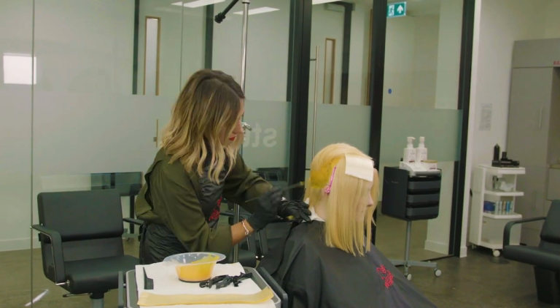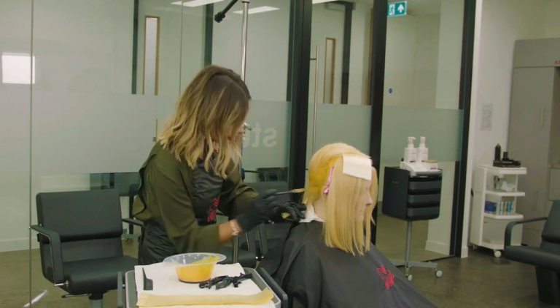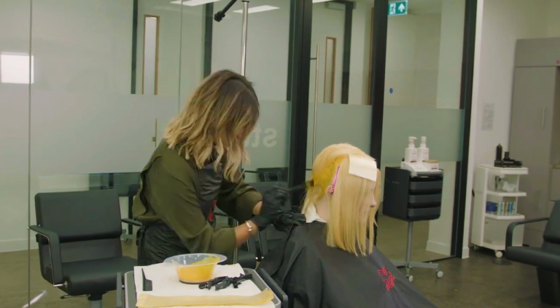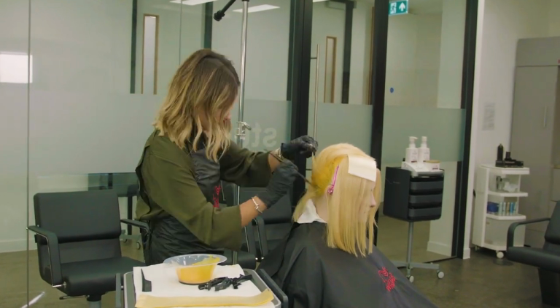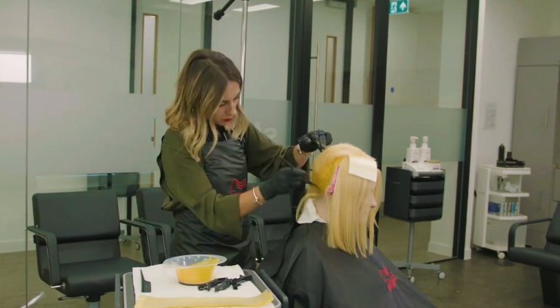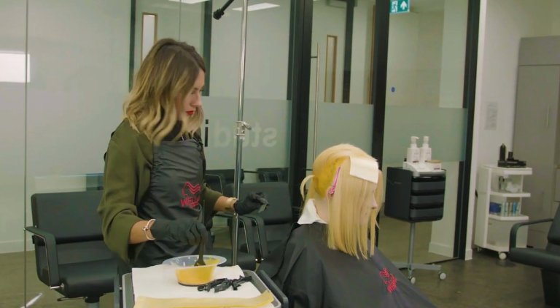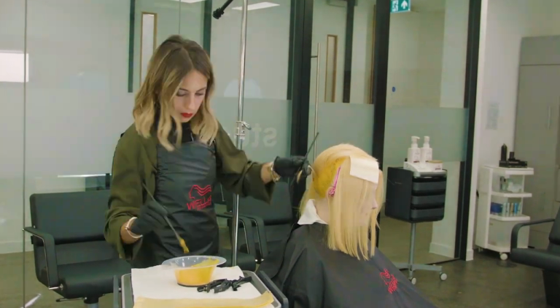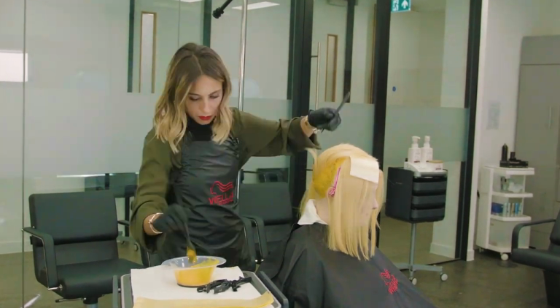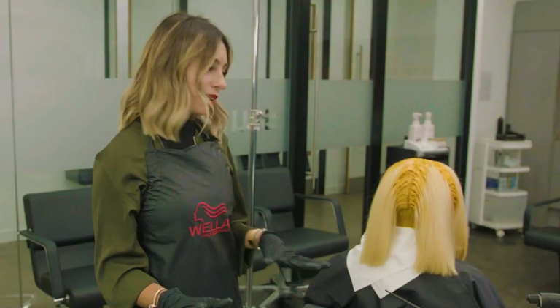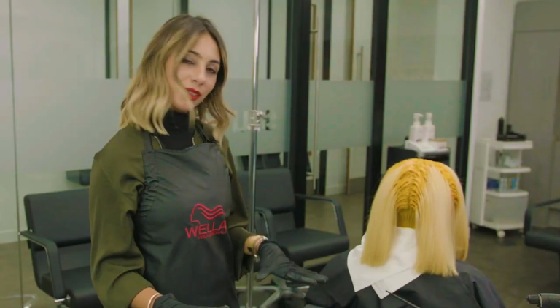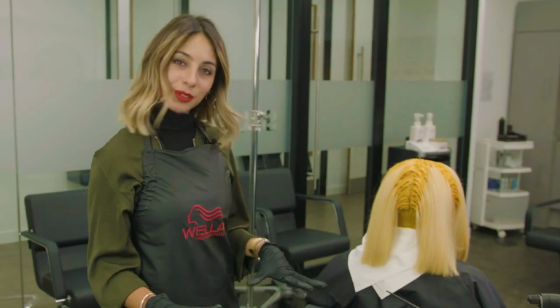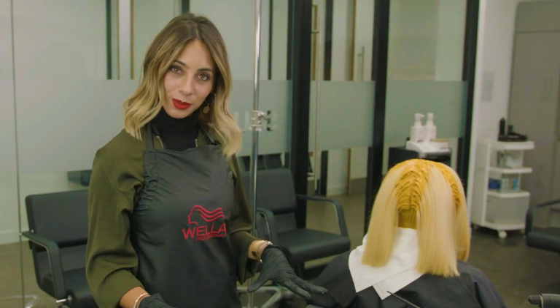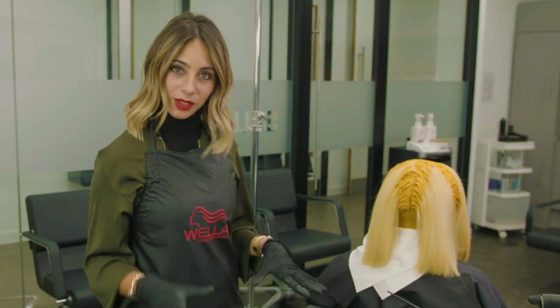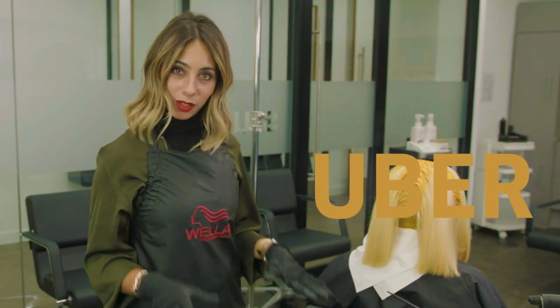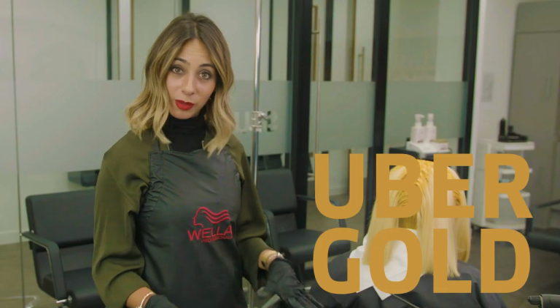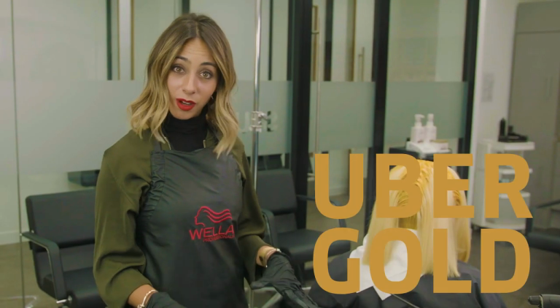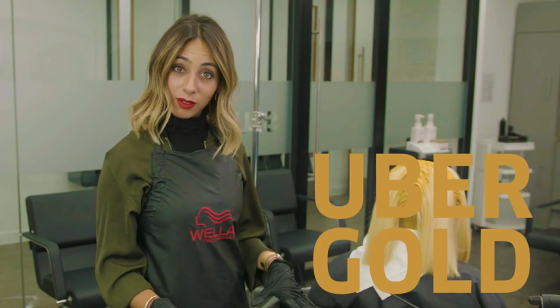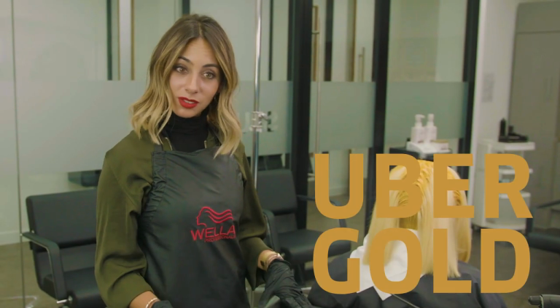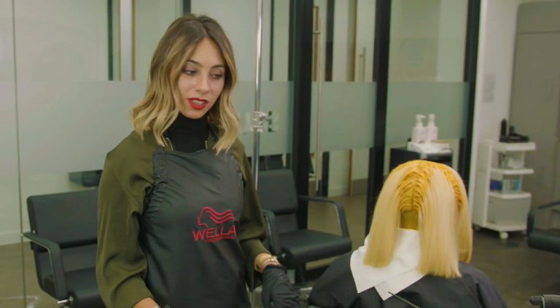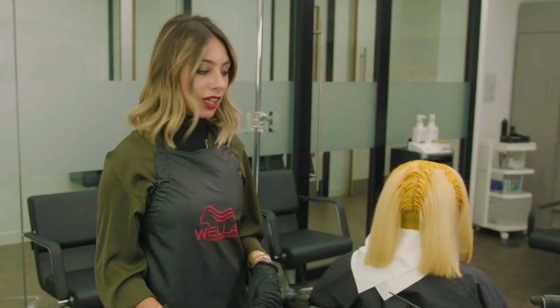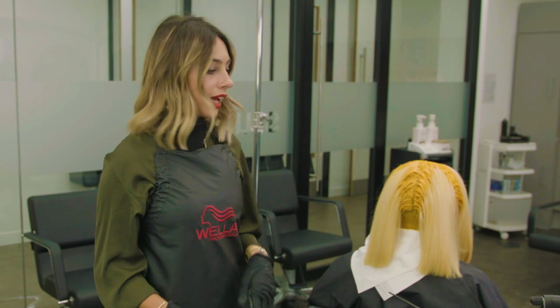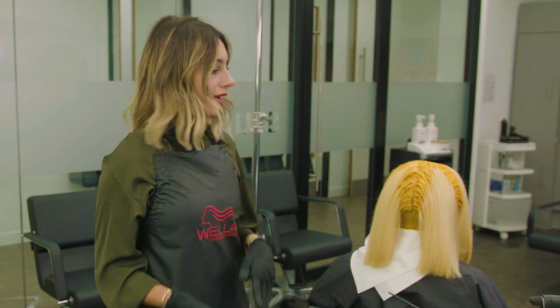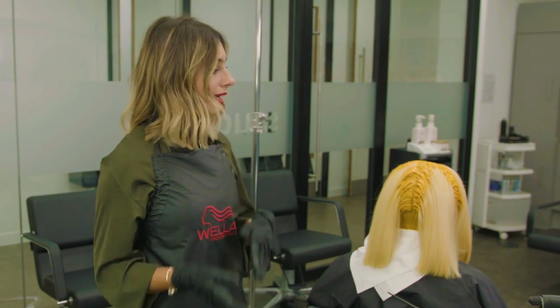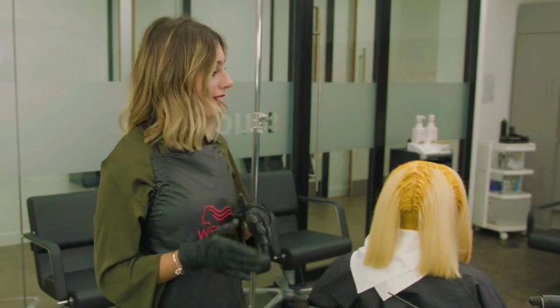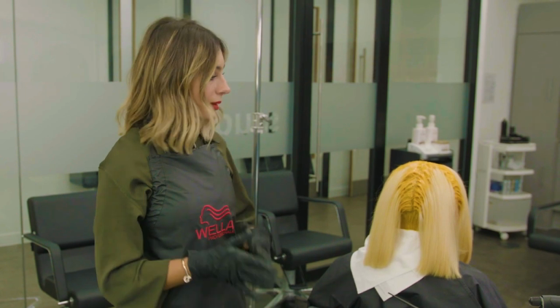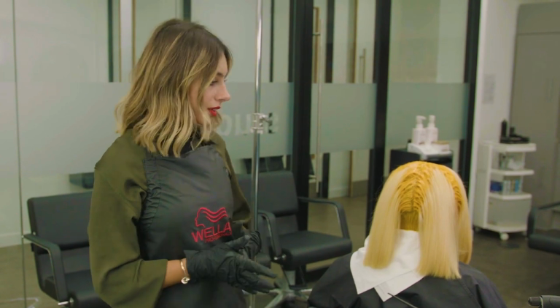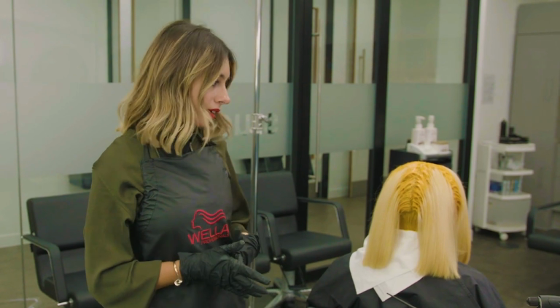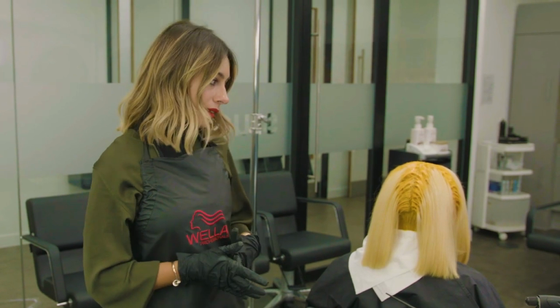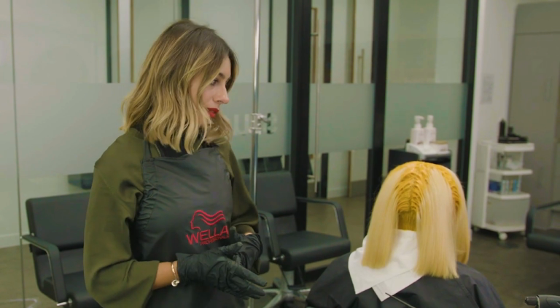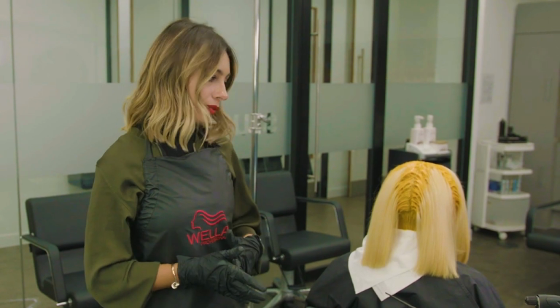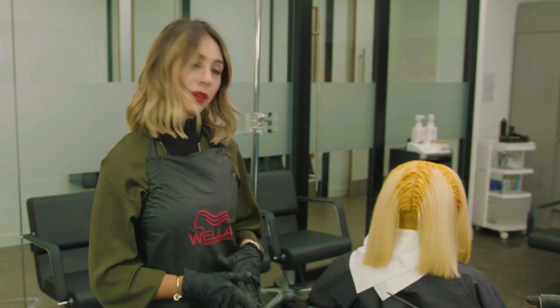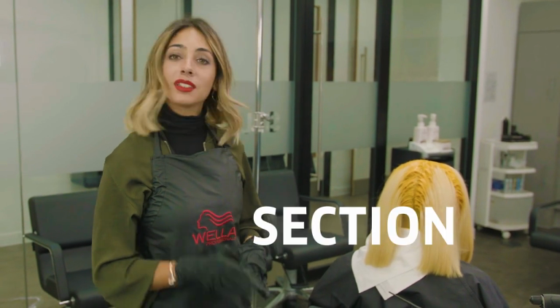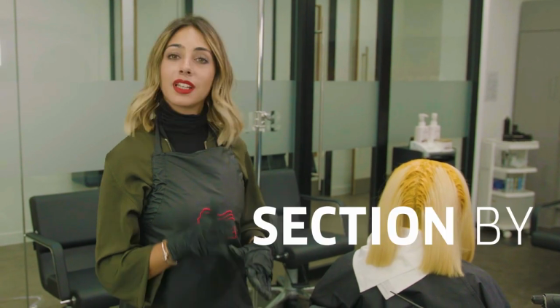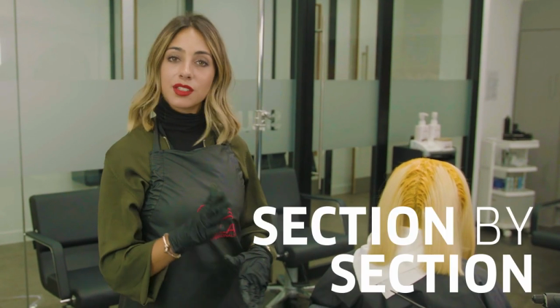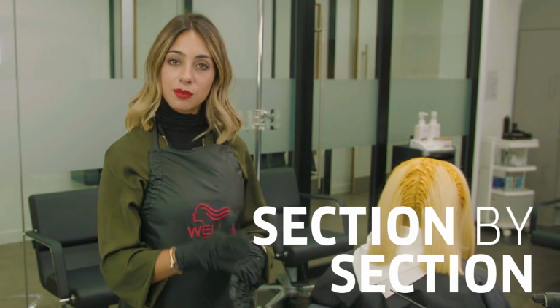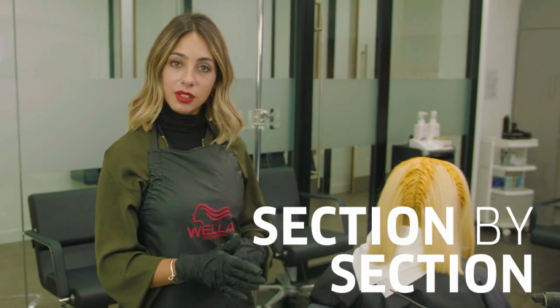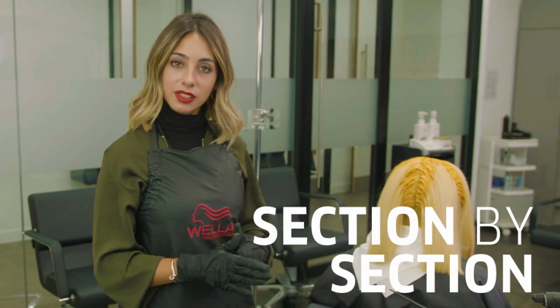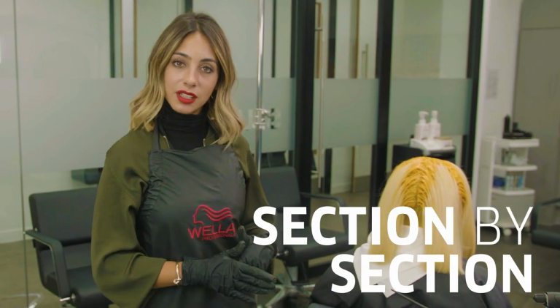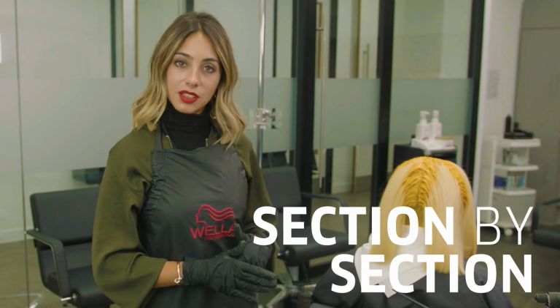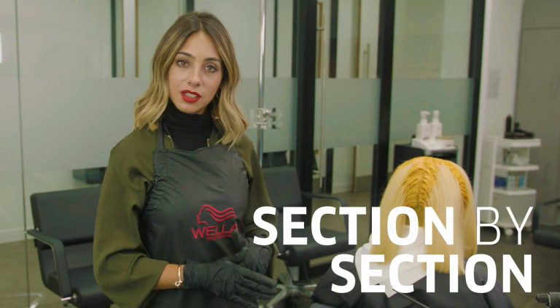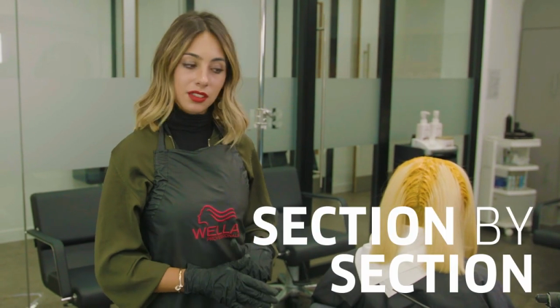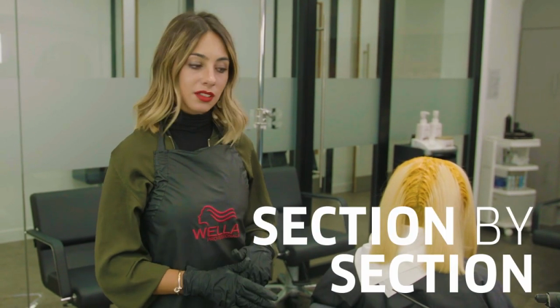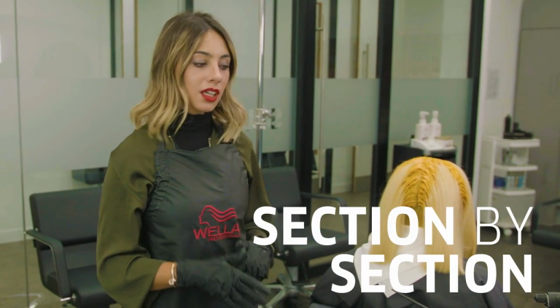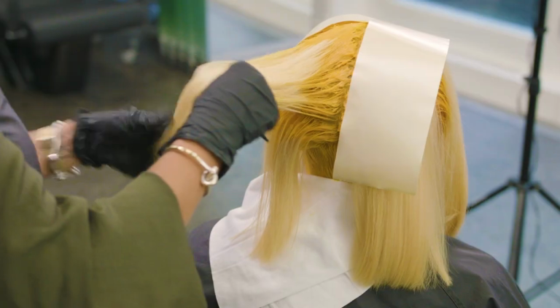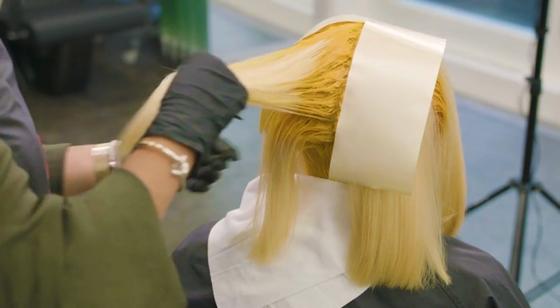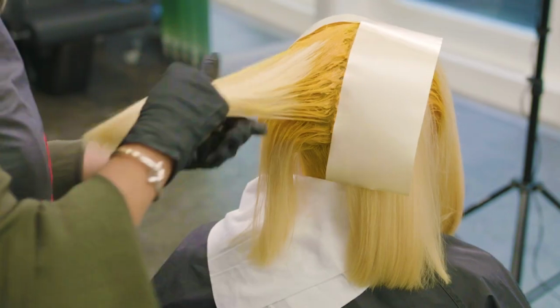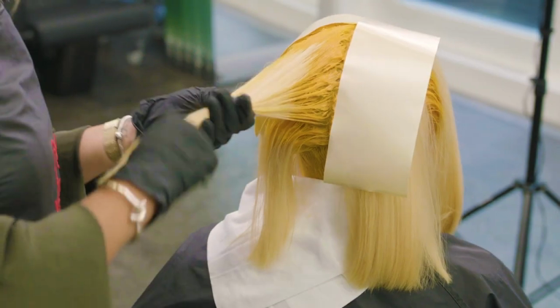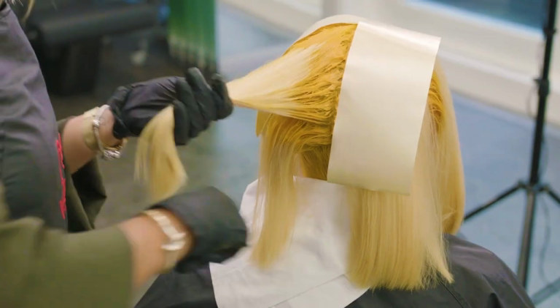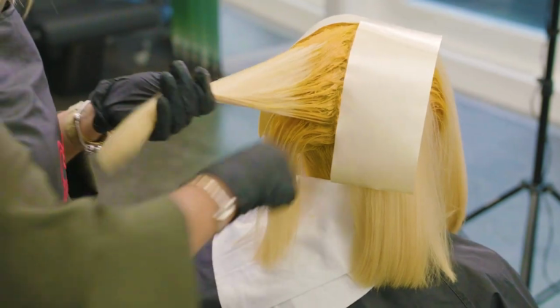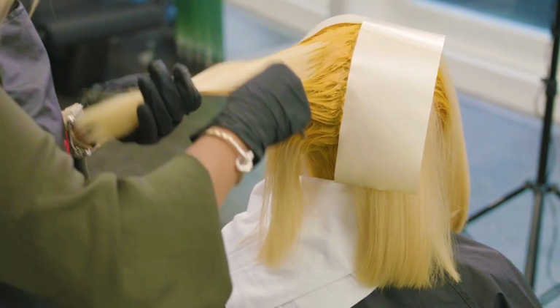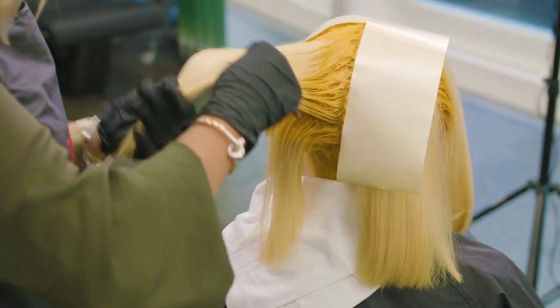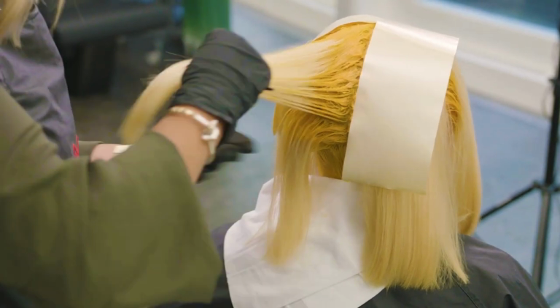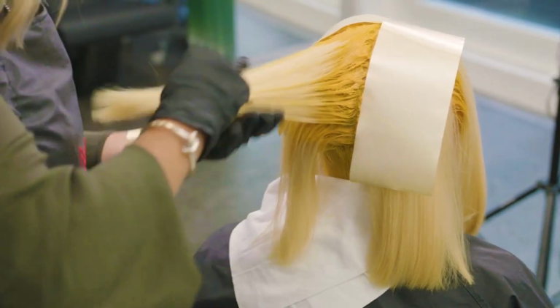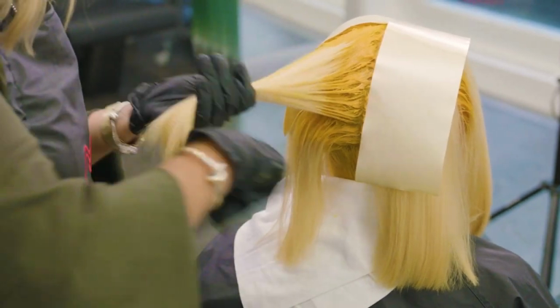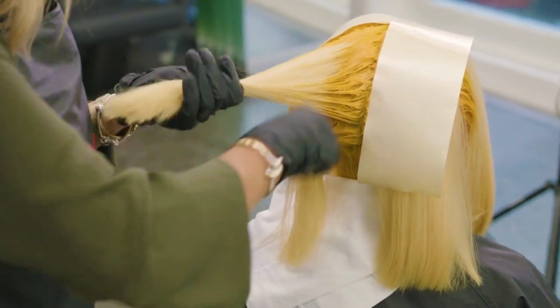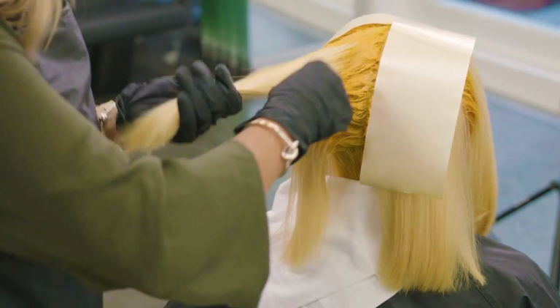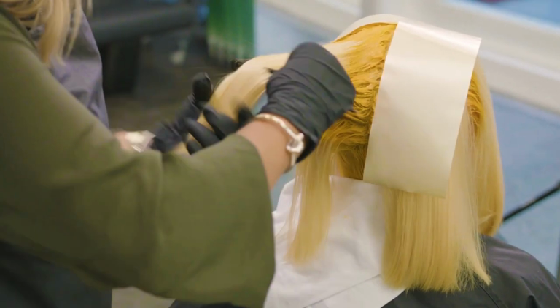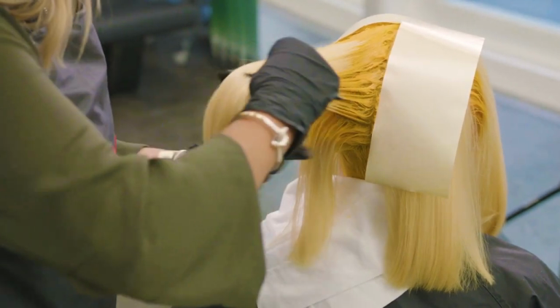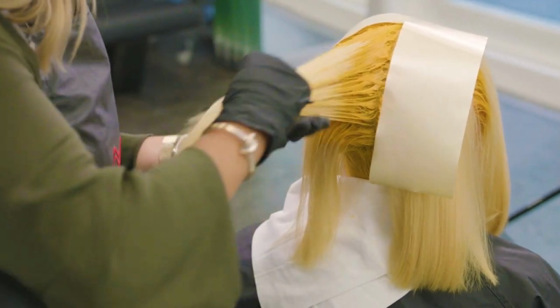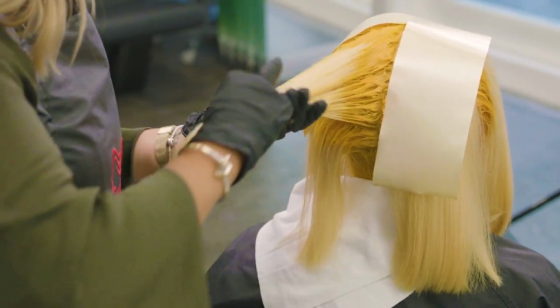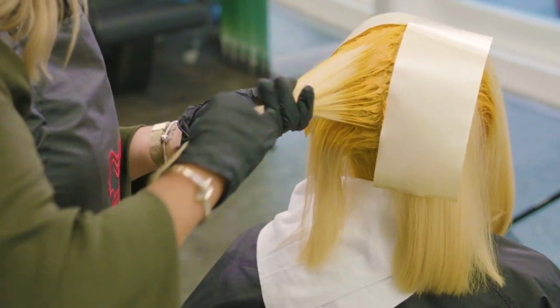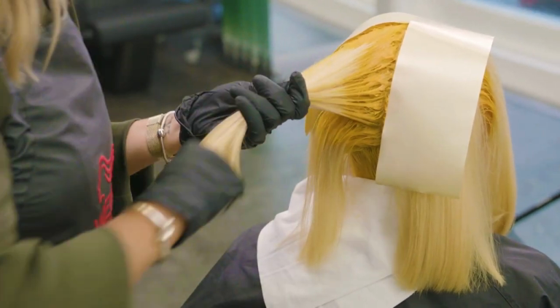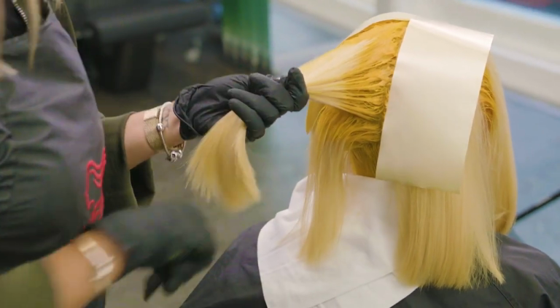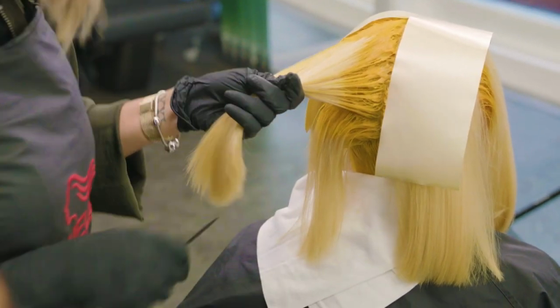I've applied all my roots with the uber gold and now I'm going to go through section by section and show you how I'm going to blend the two colours together.